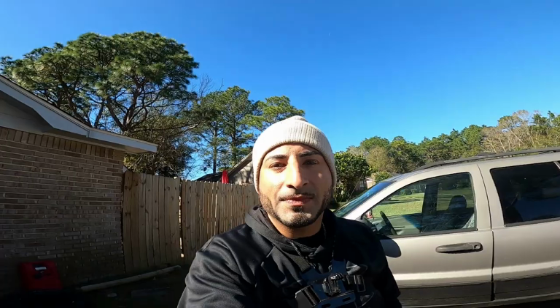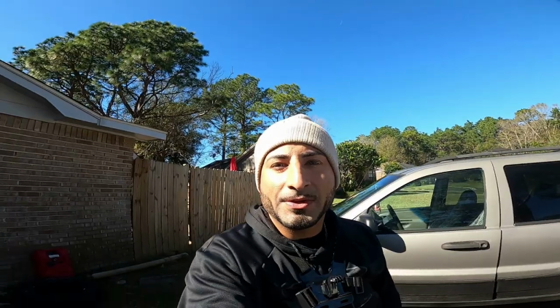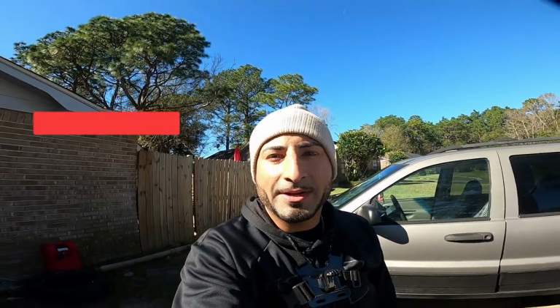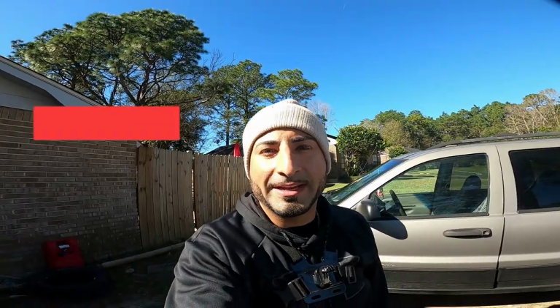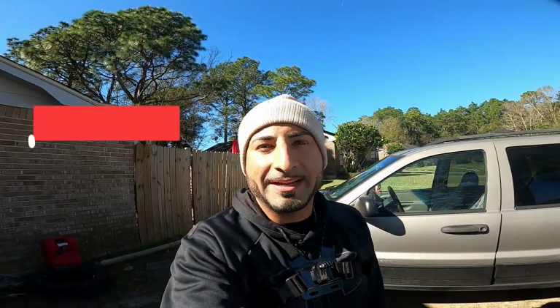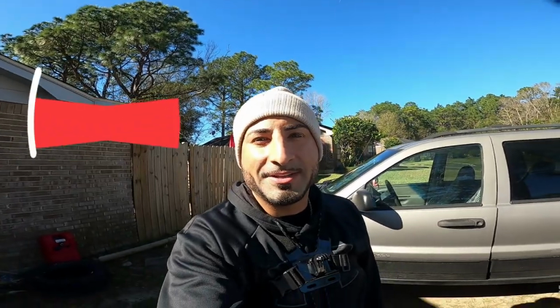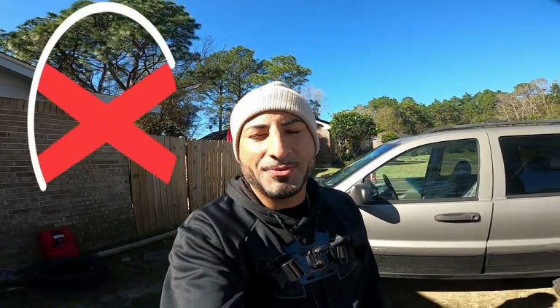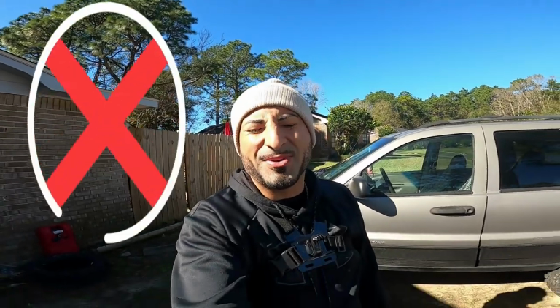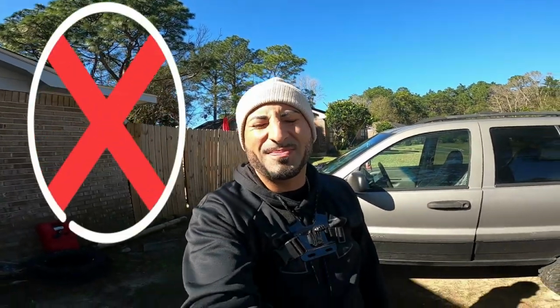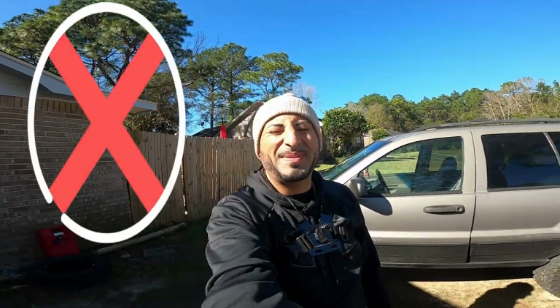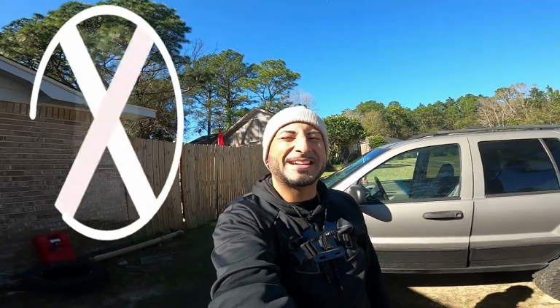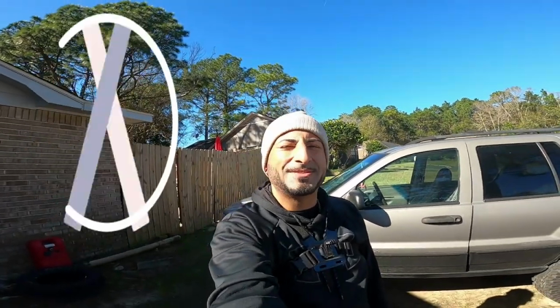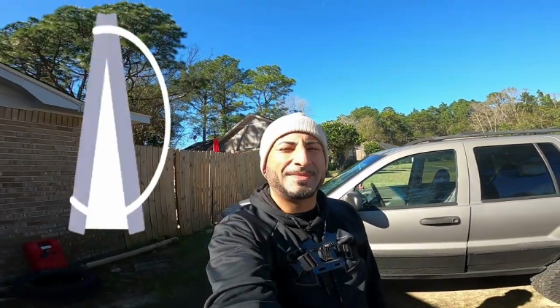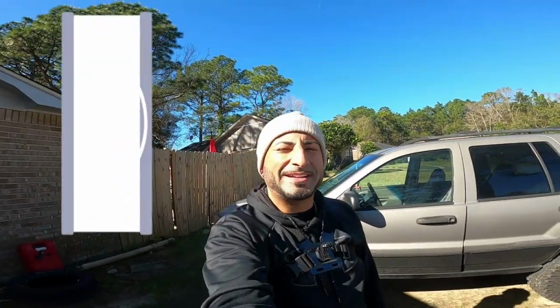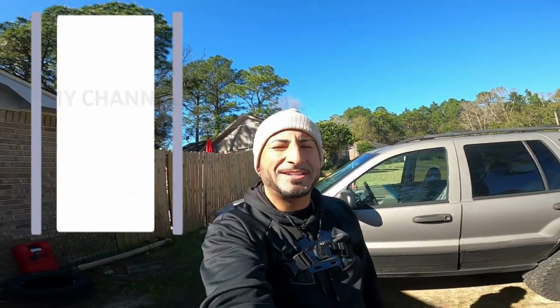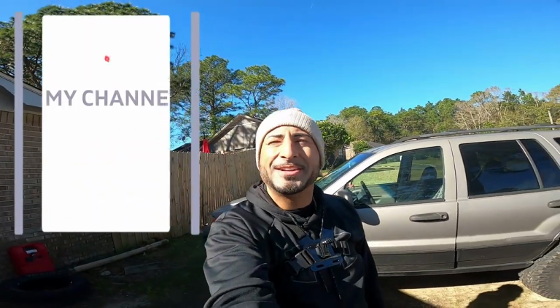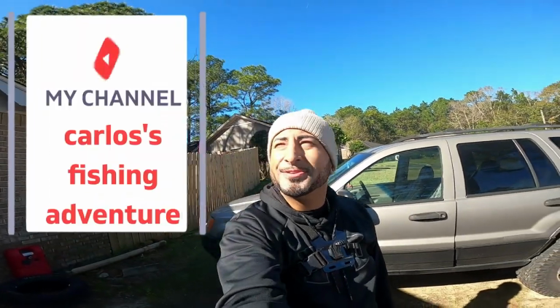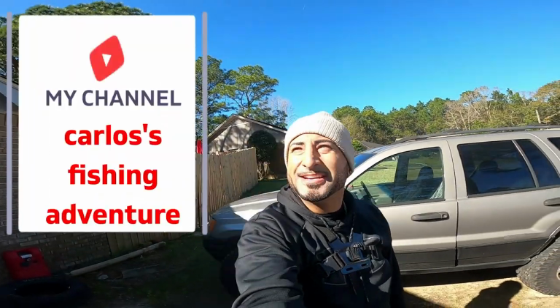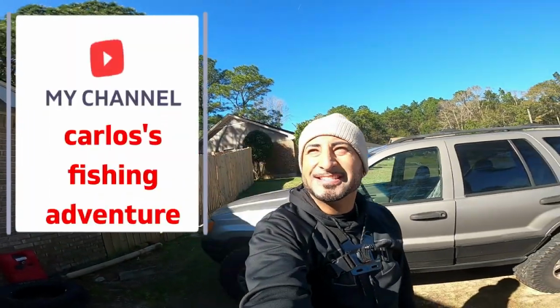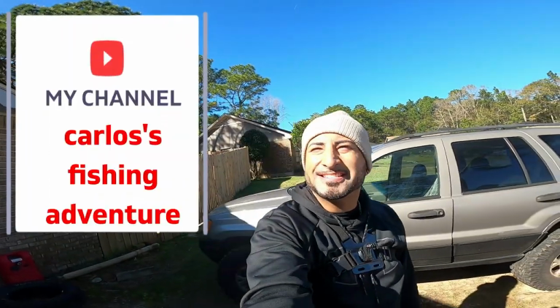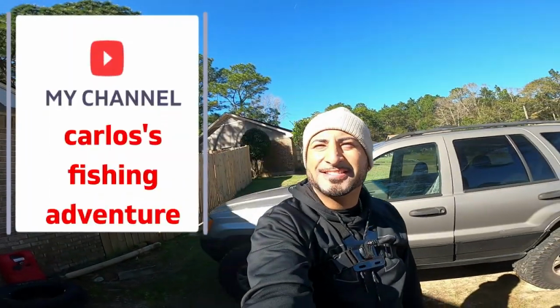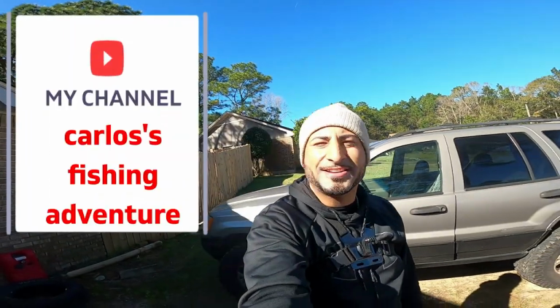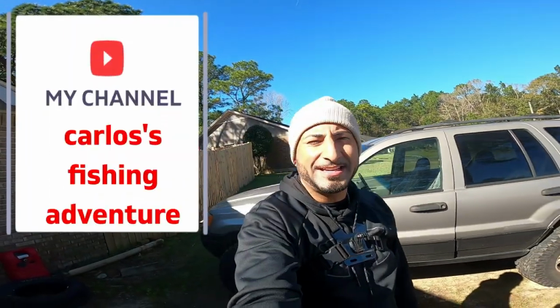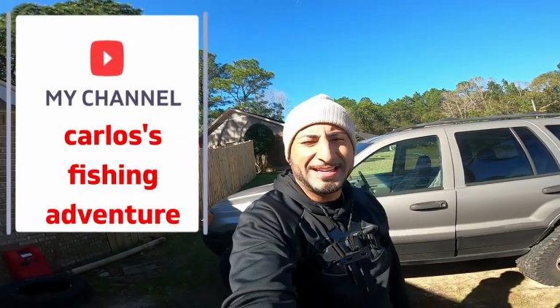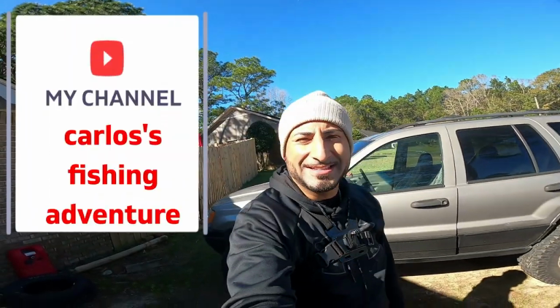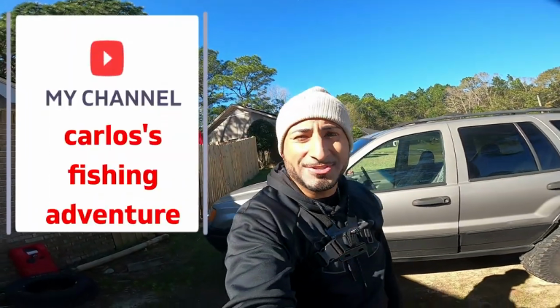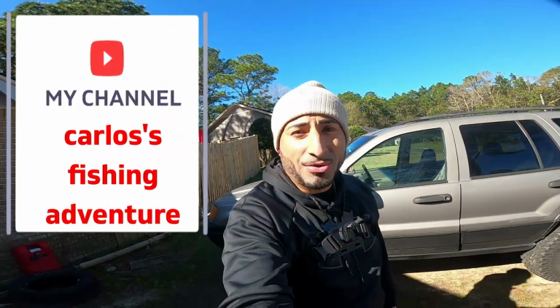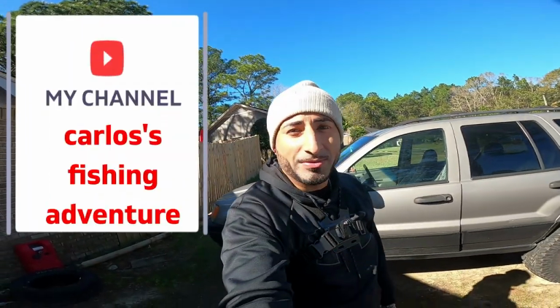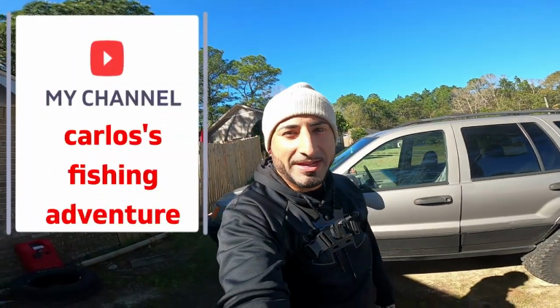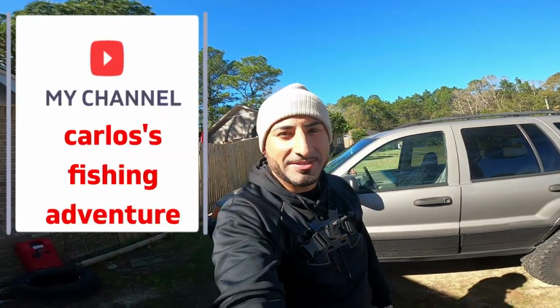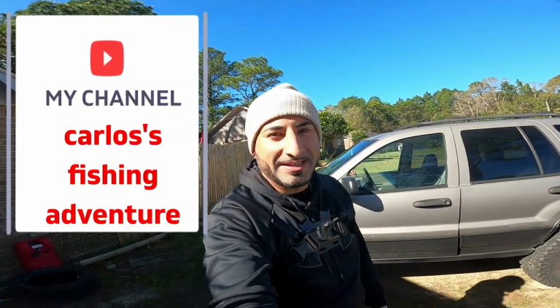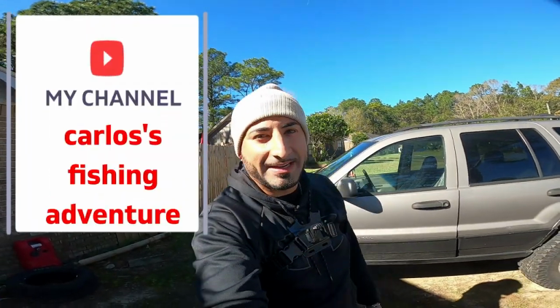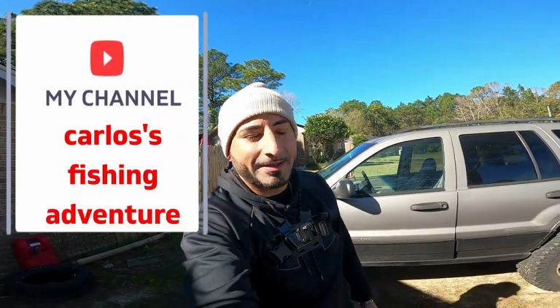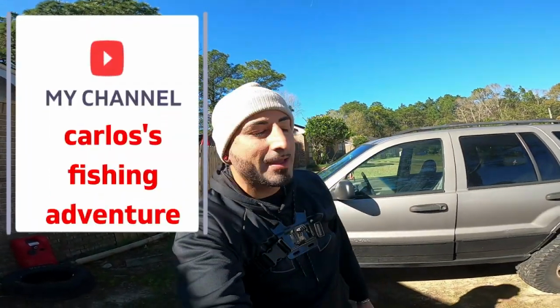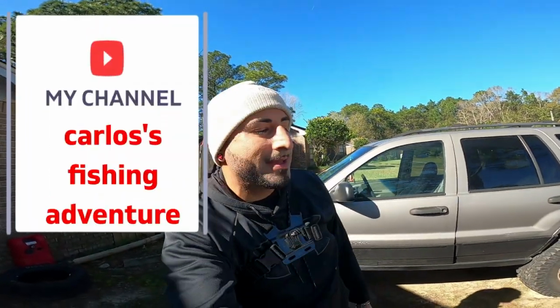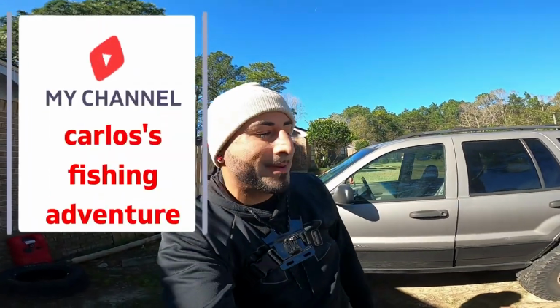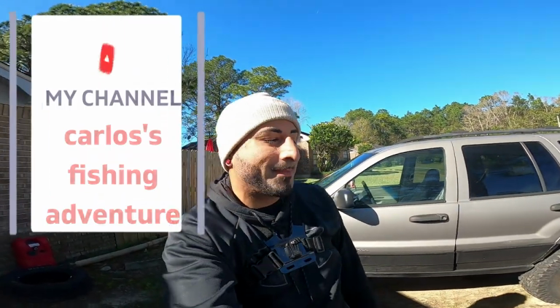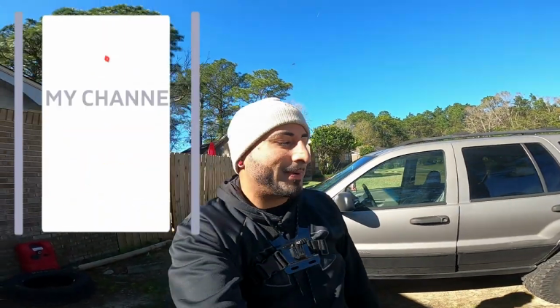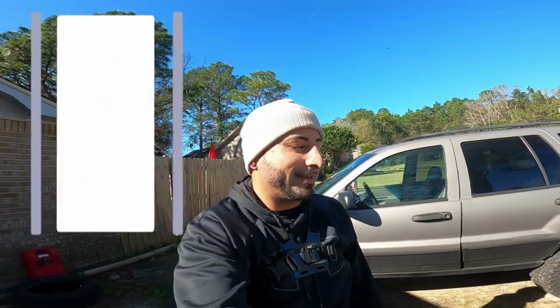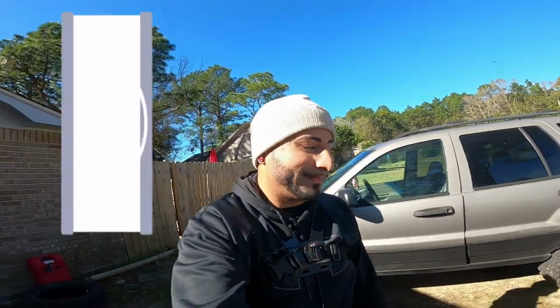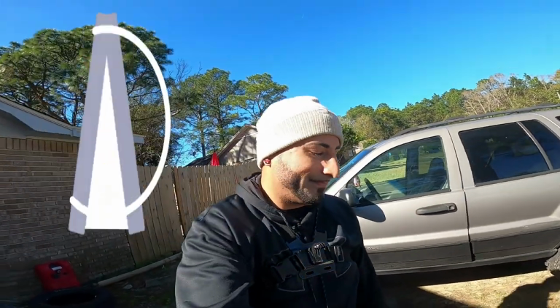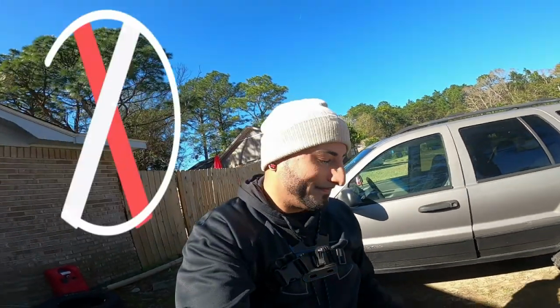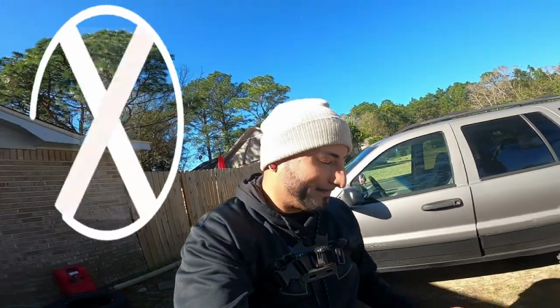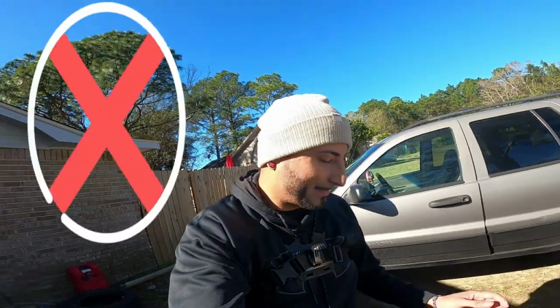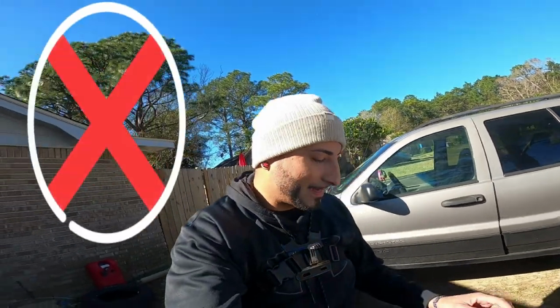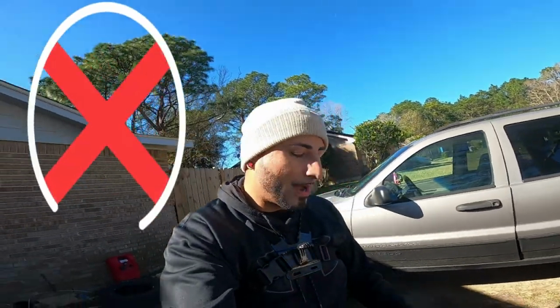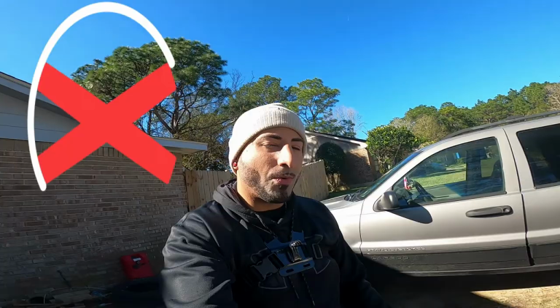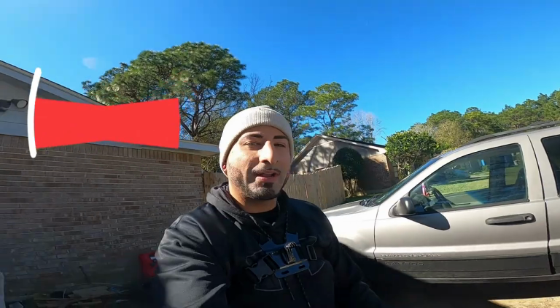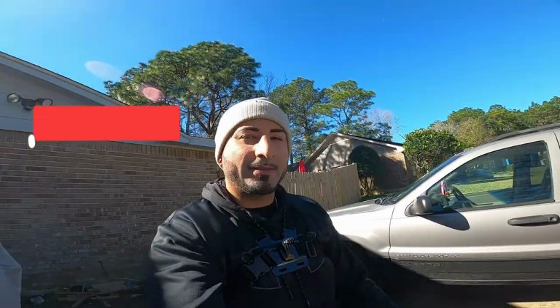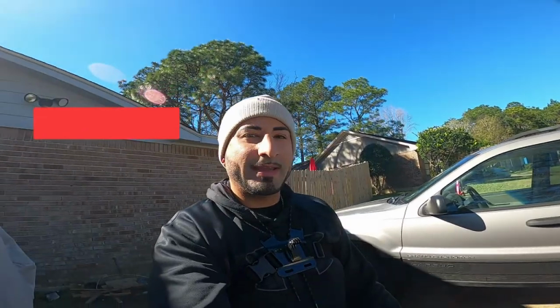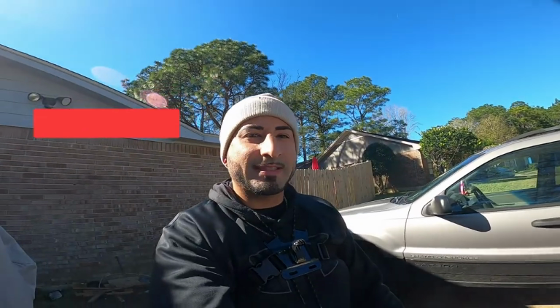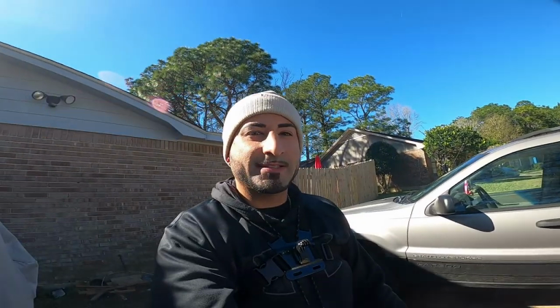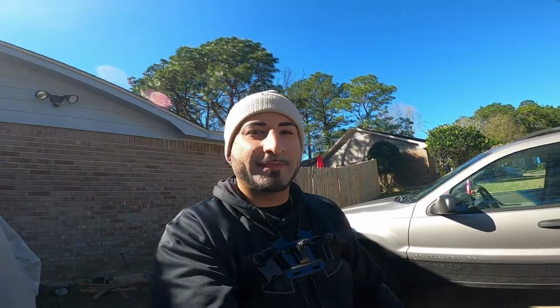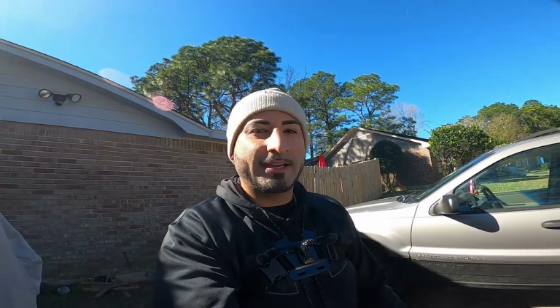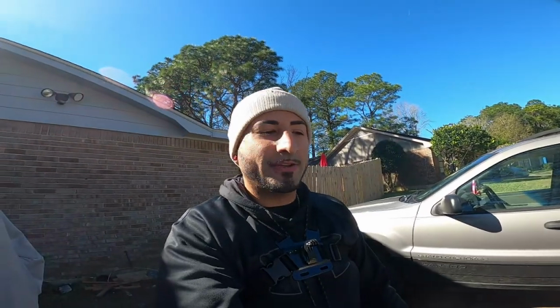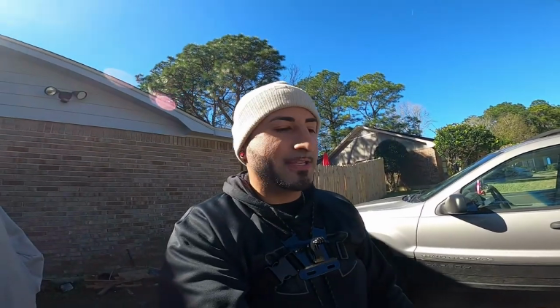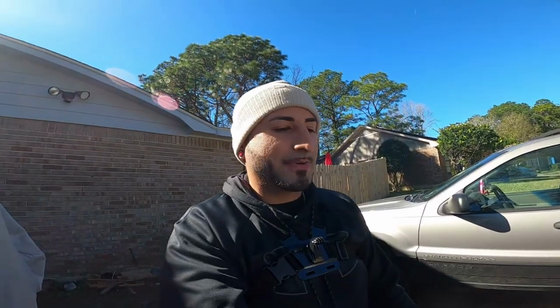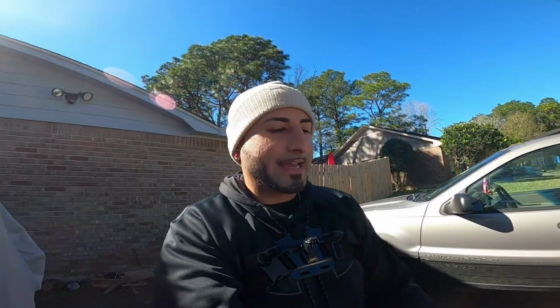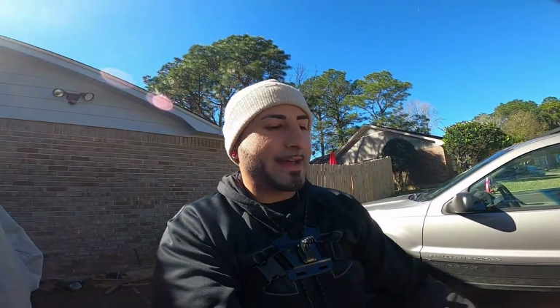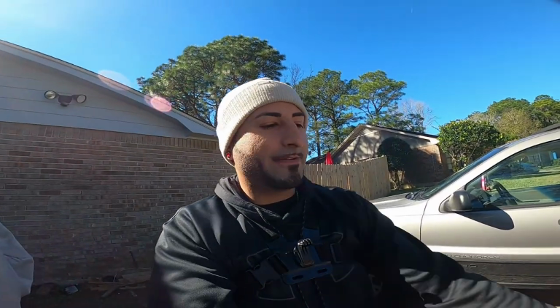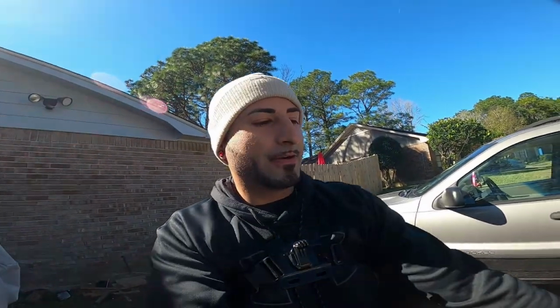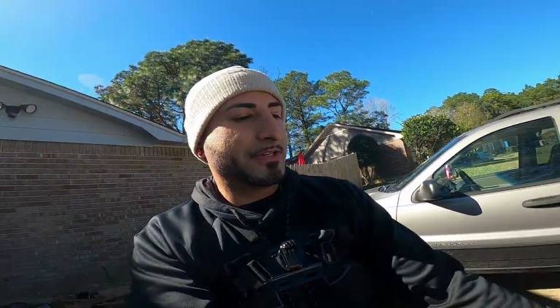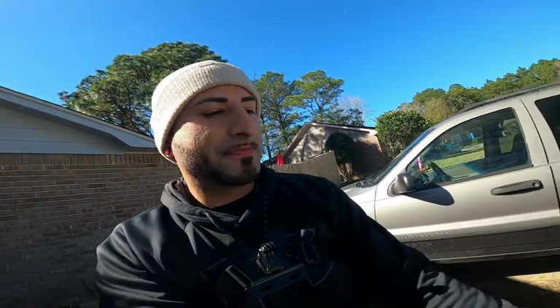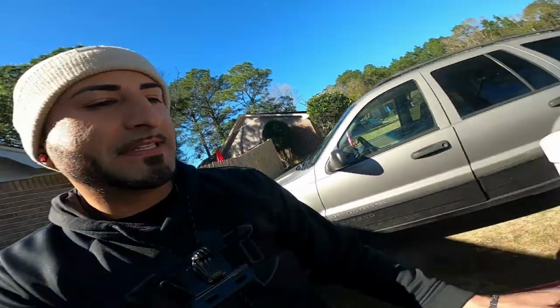Alright guys, welcome back to my channel. Yes, it's sunny and it's cold outside, but I wanted to make this video — this is what I got for Christmas.